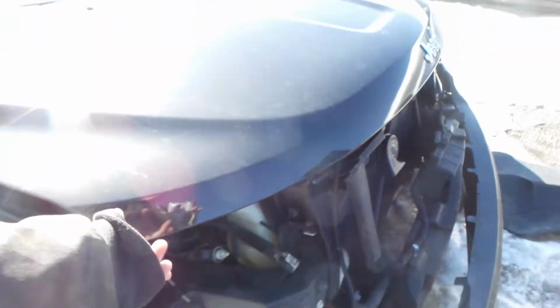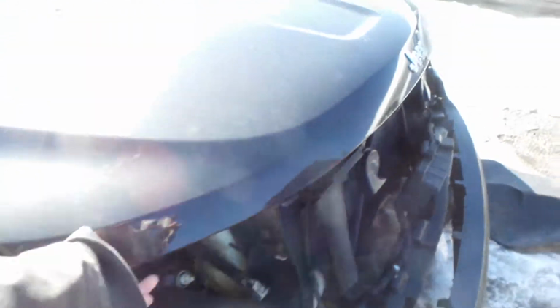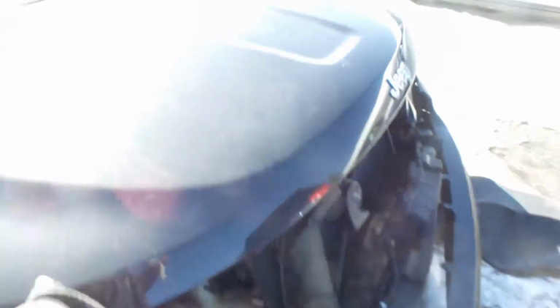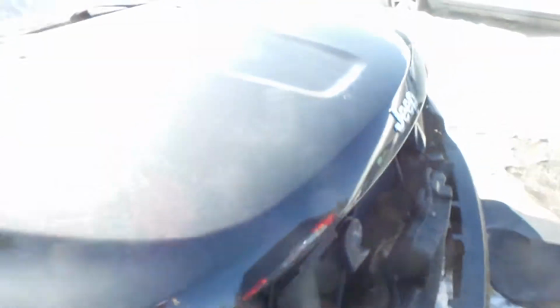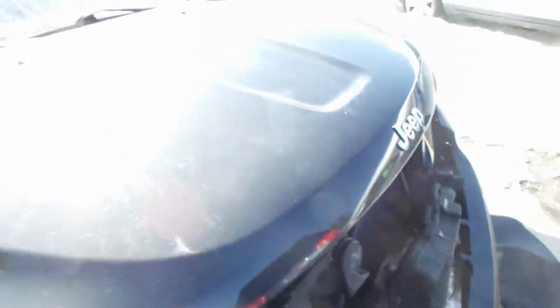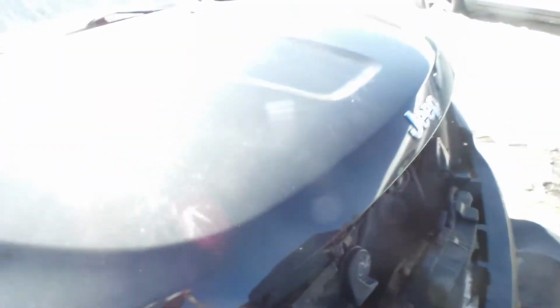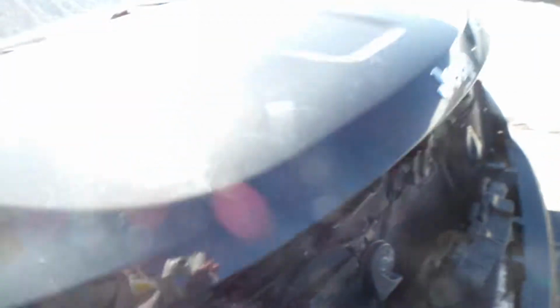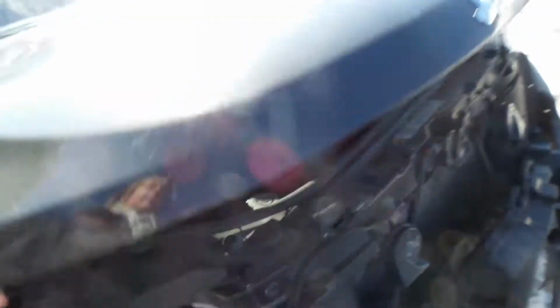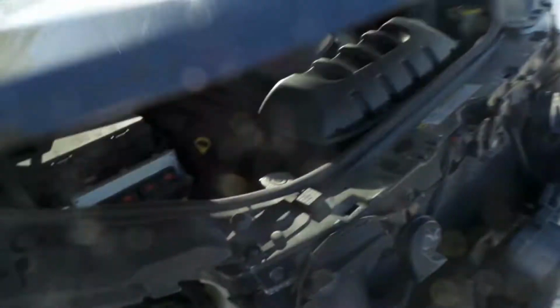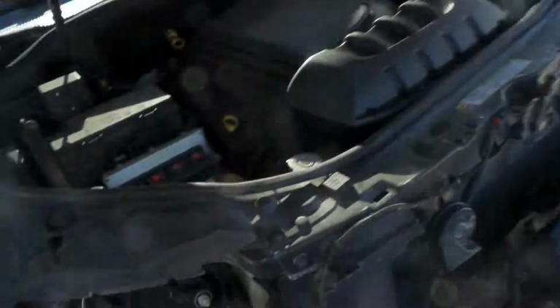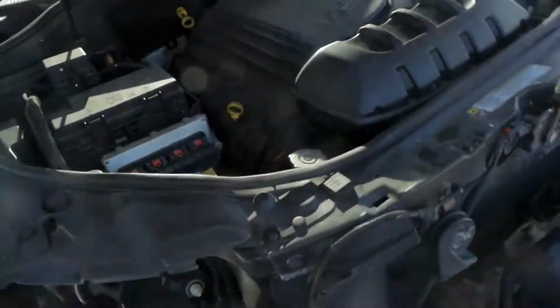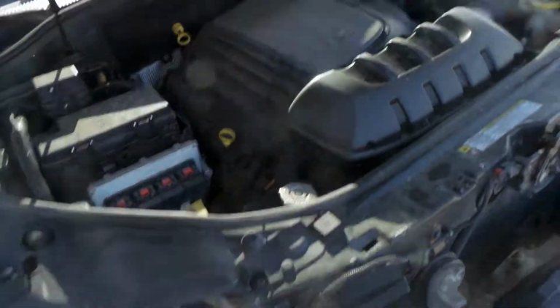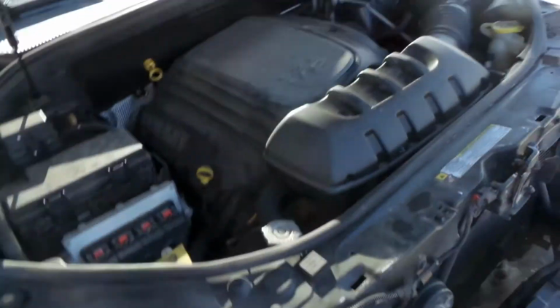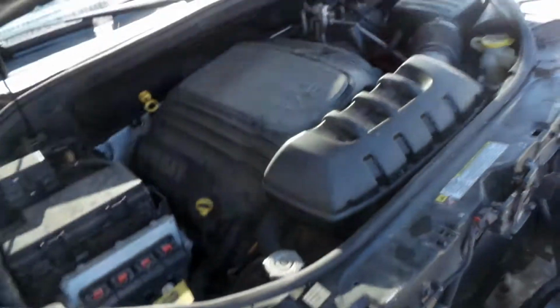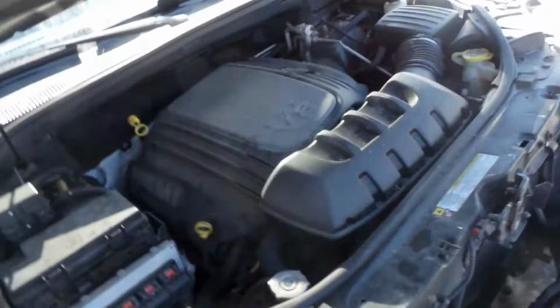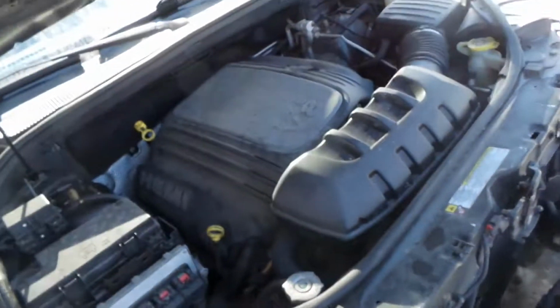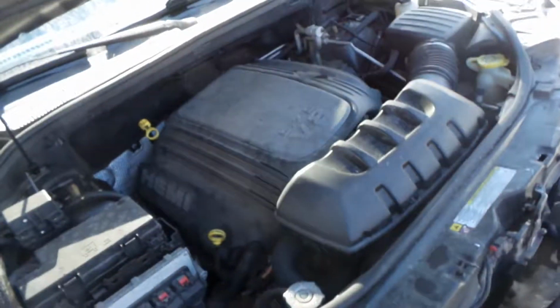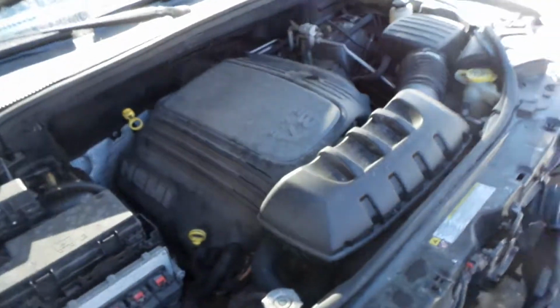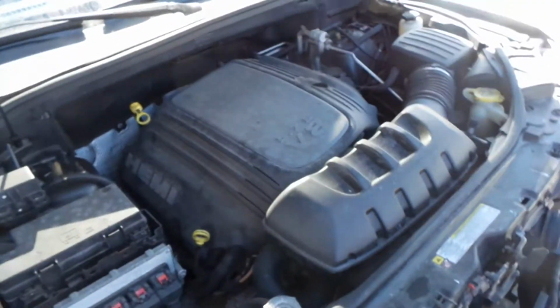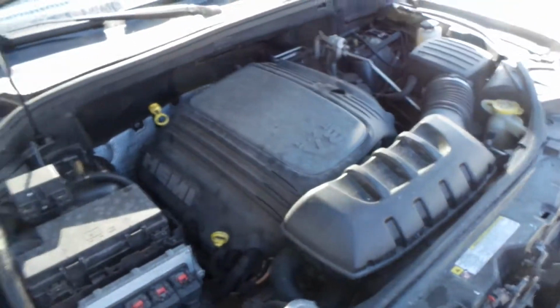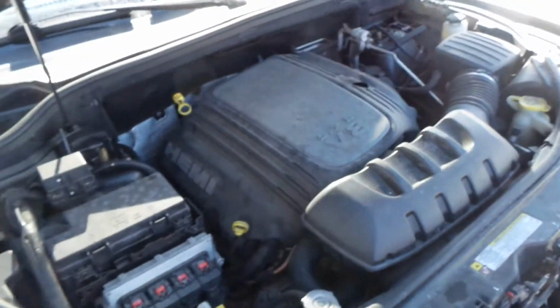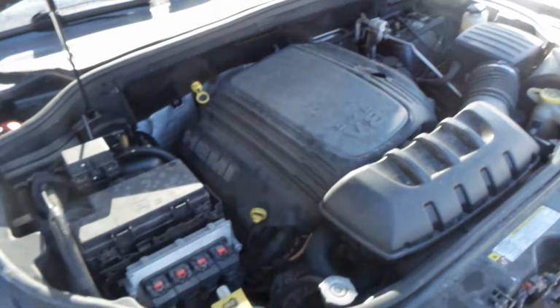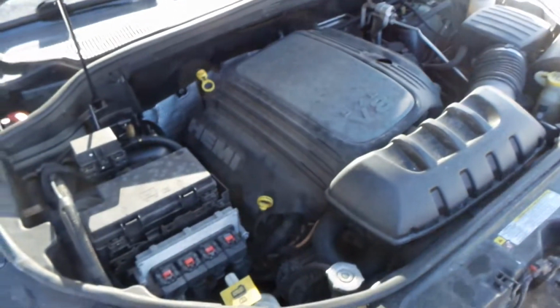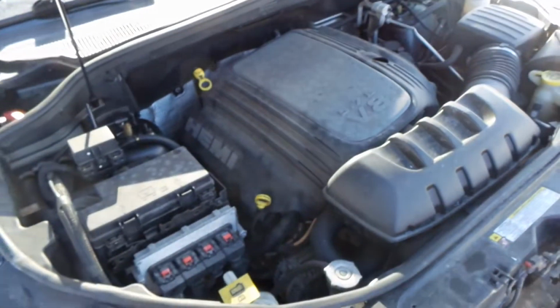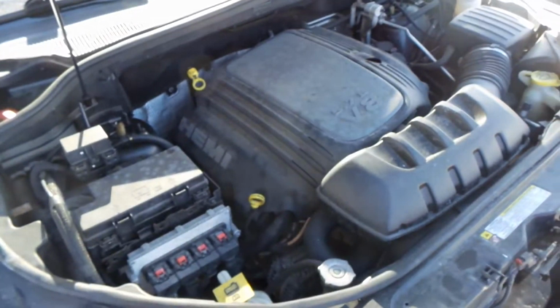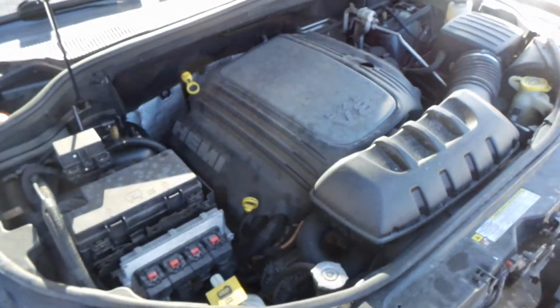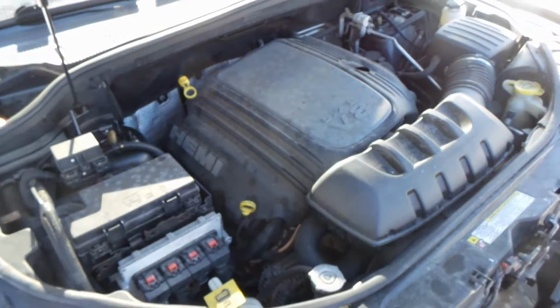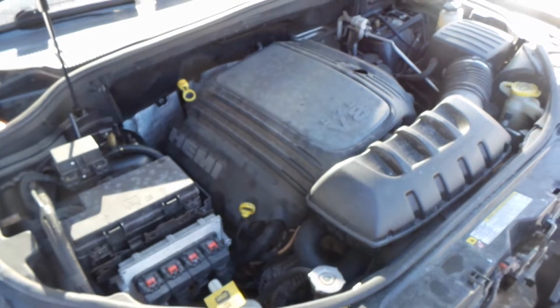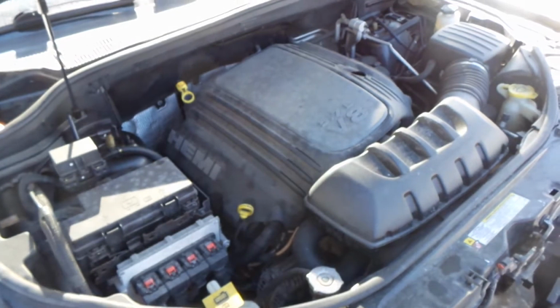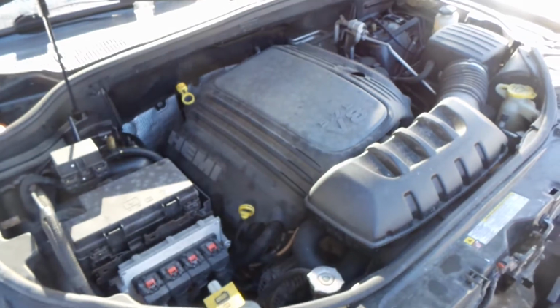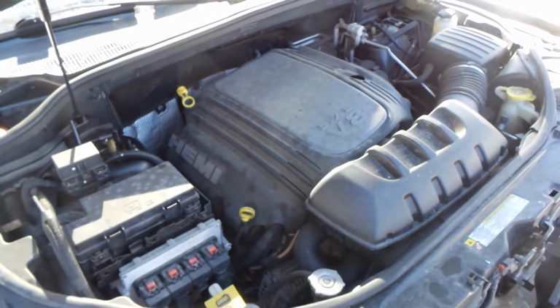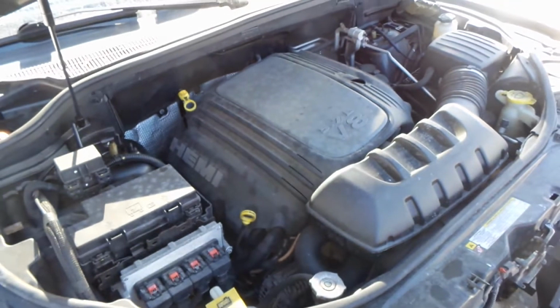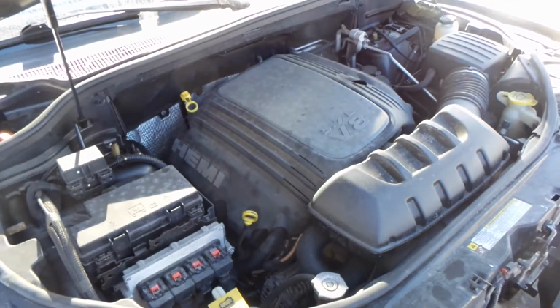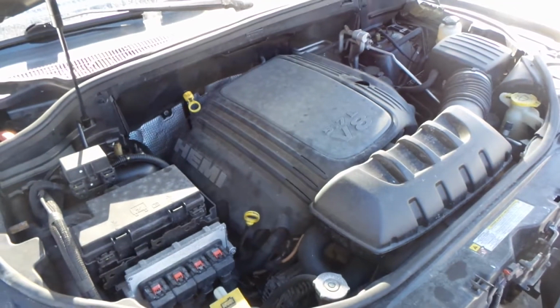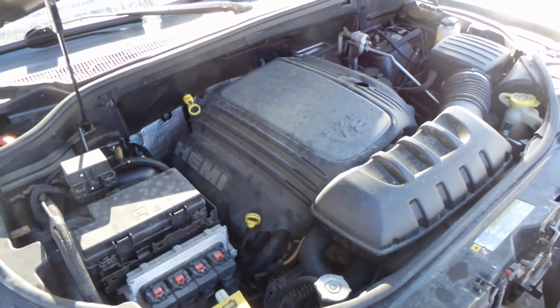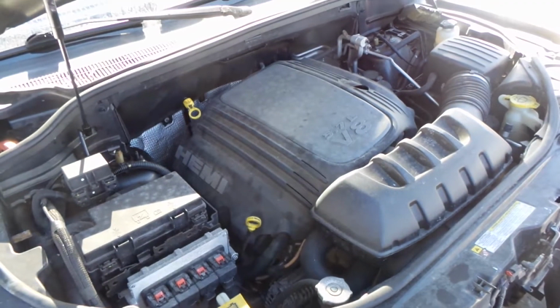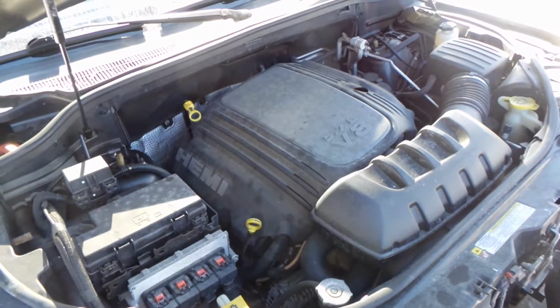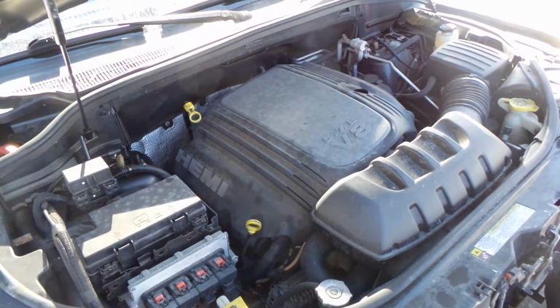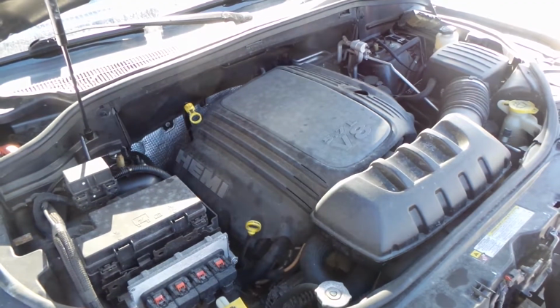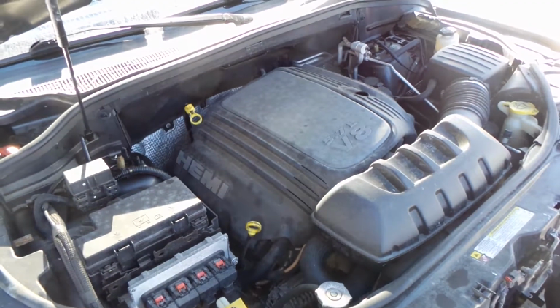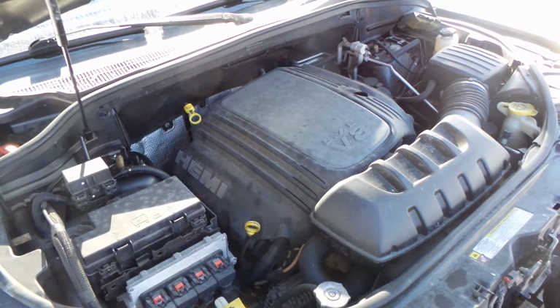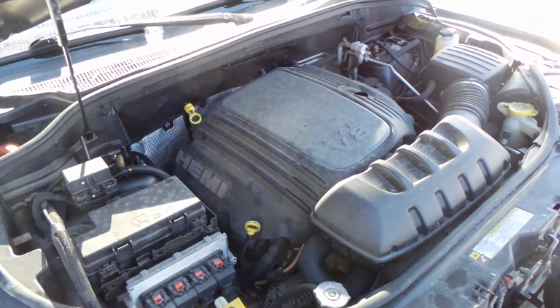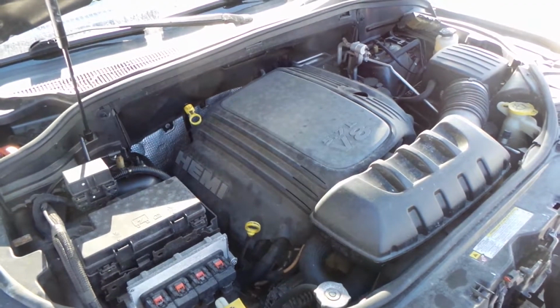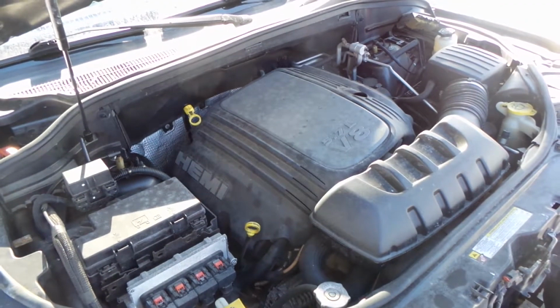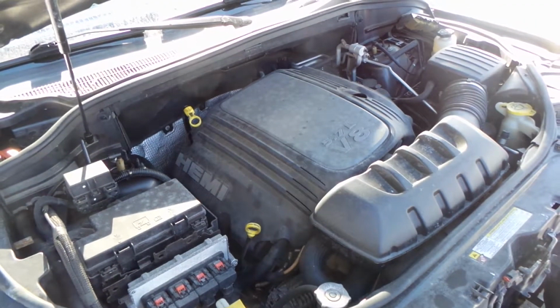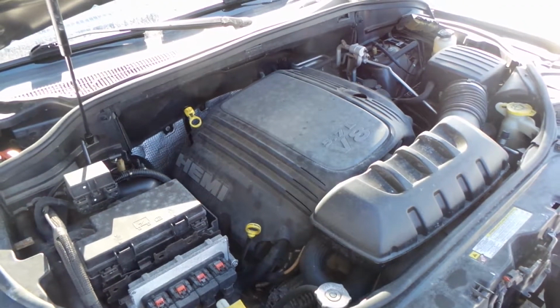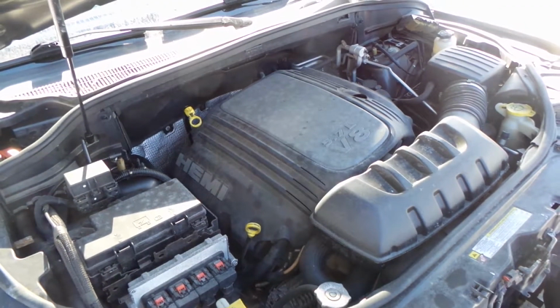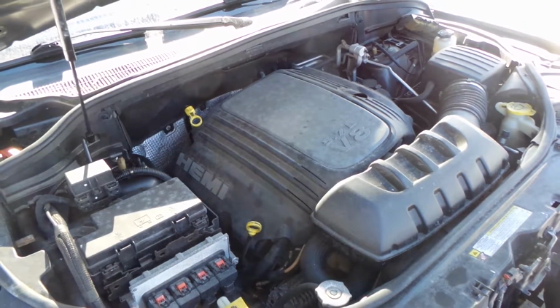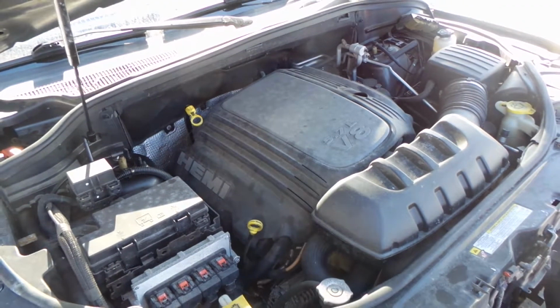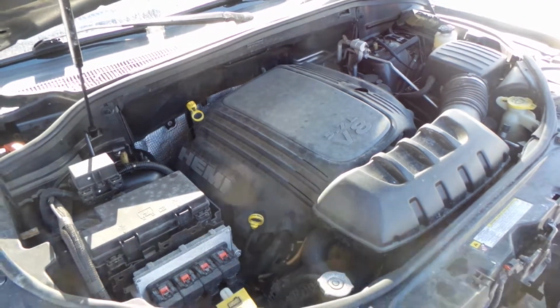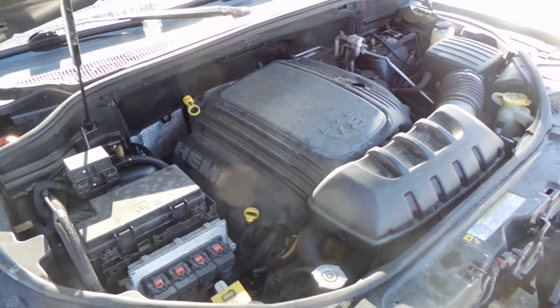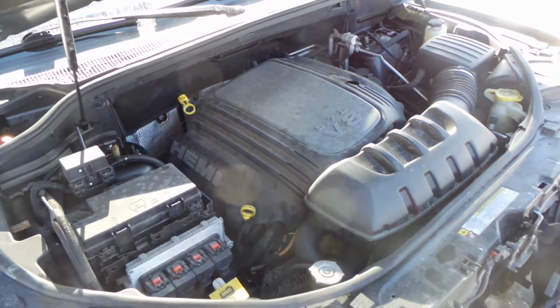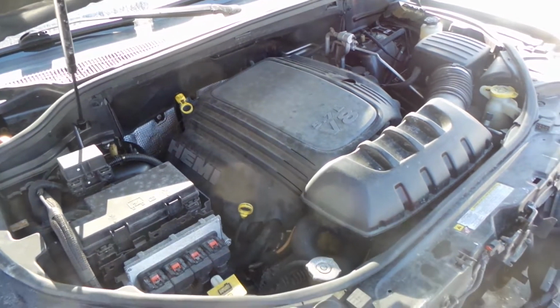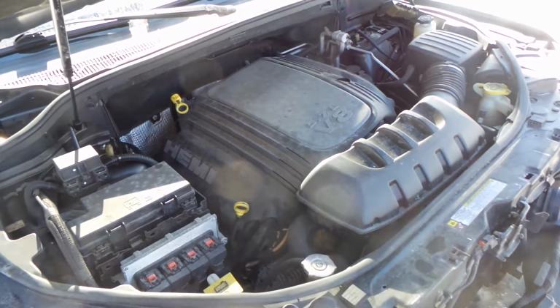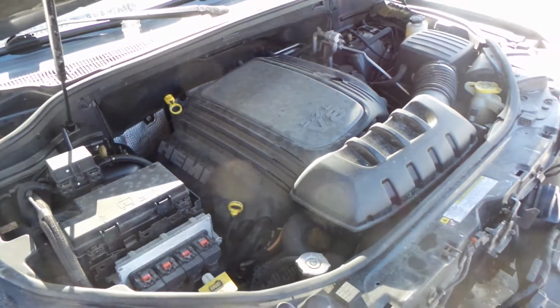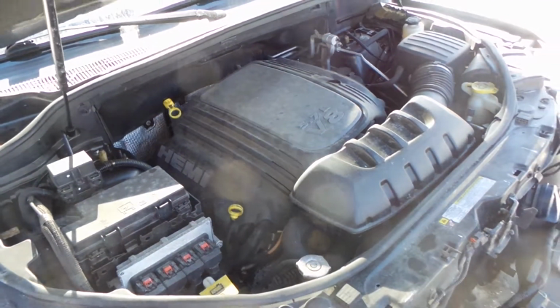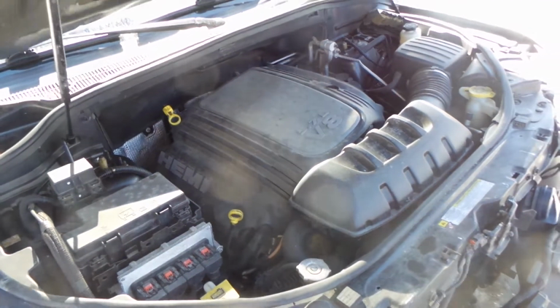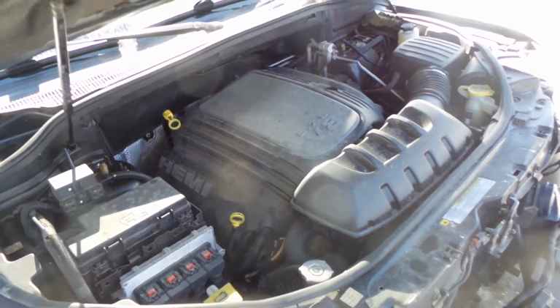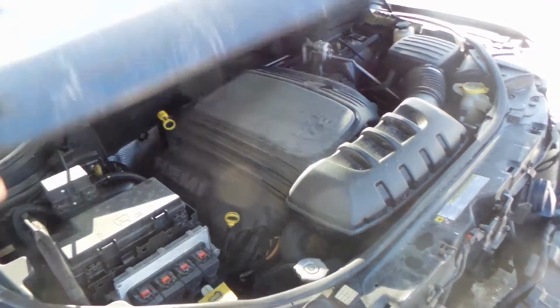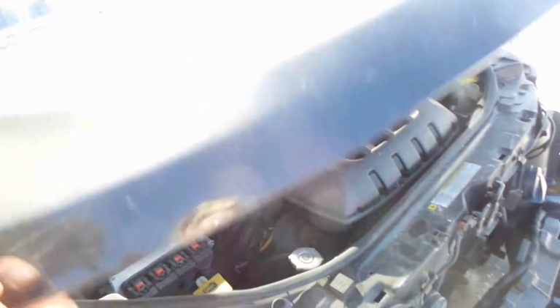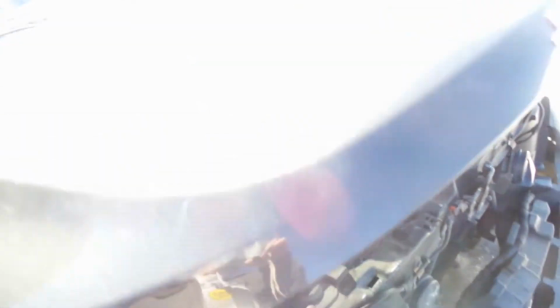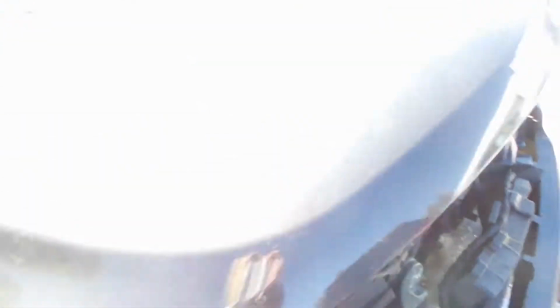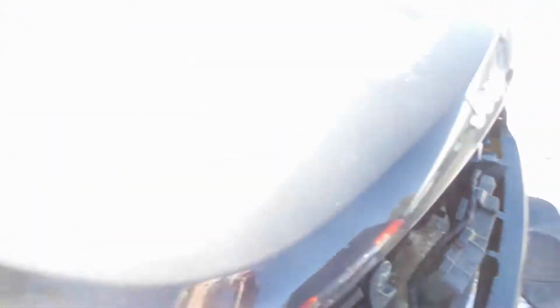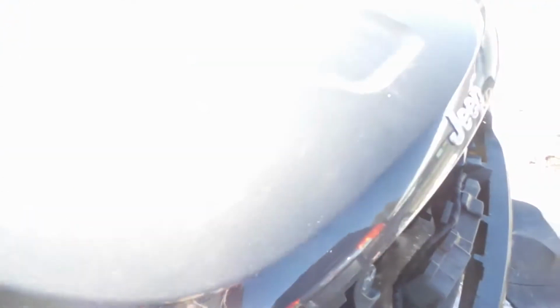This is a 5.7 liter engine. It is an automatic four wheel drive.